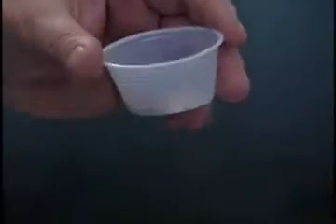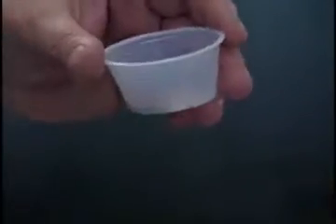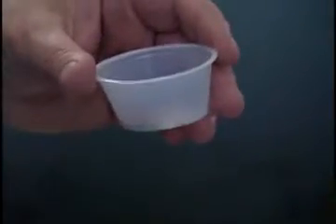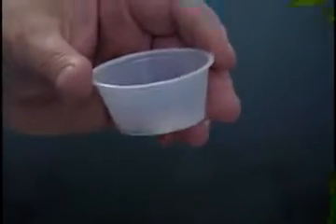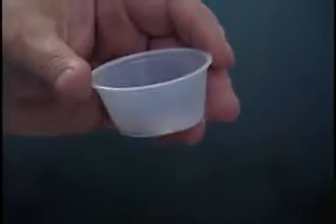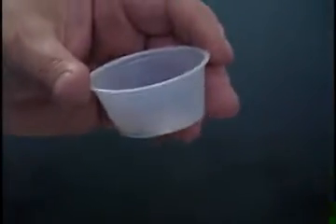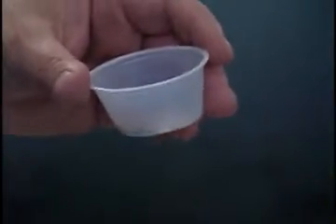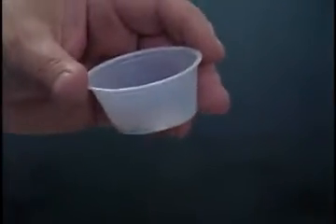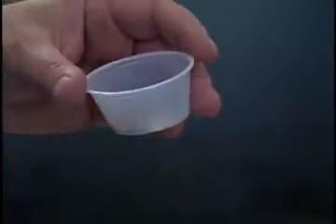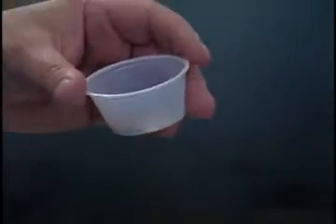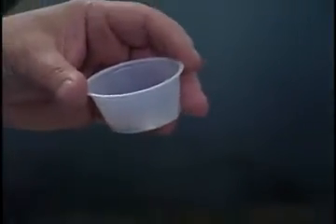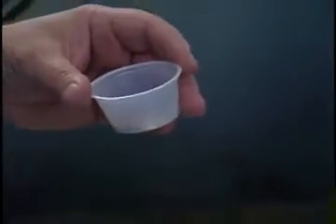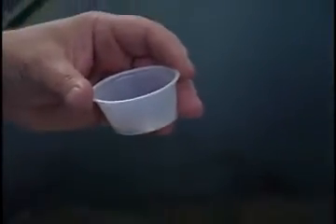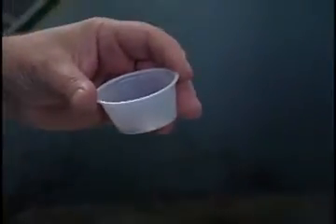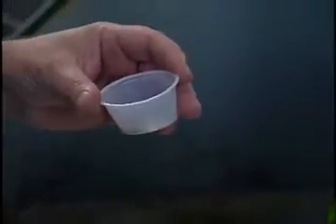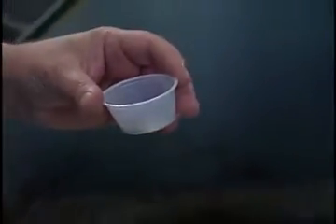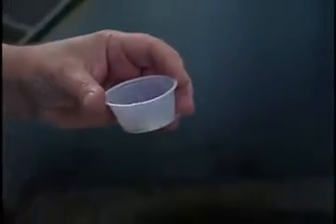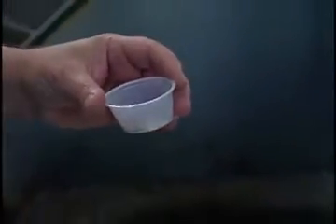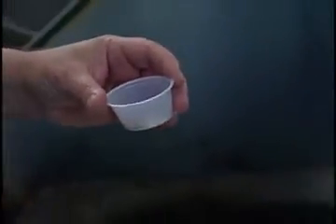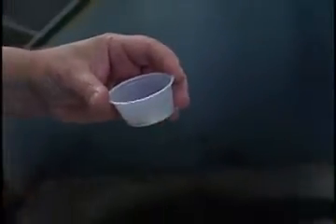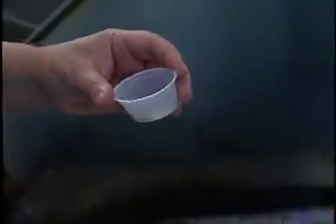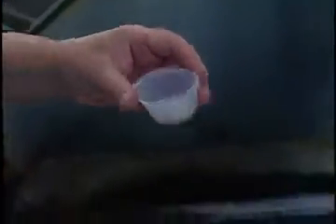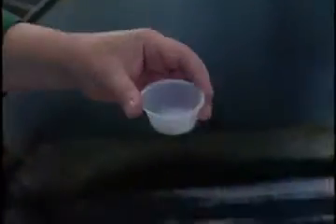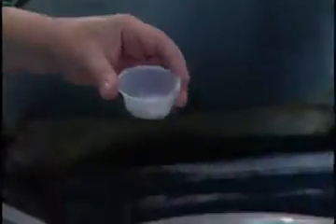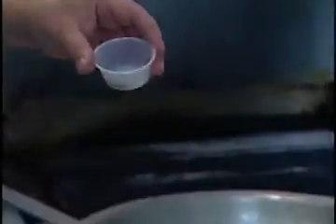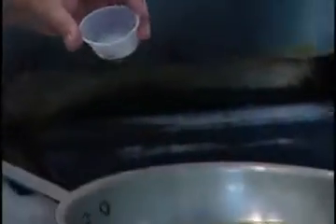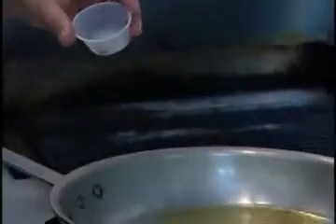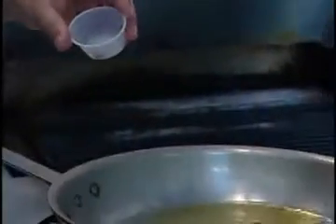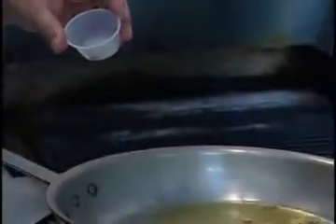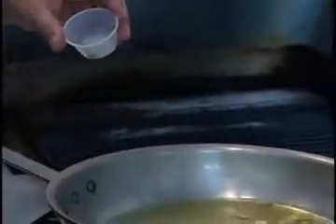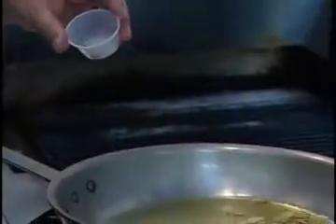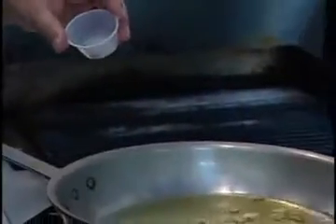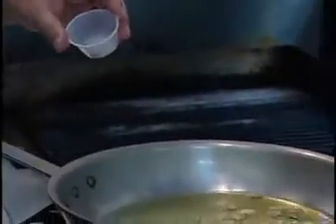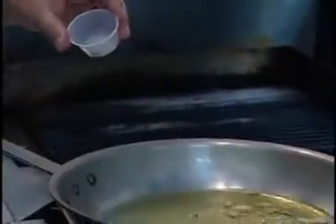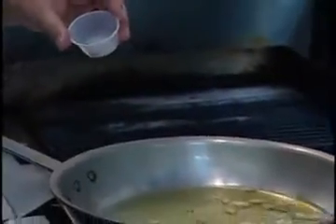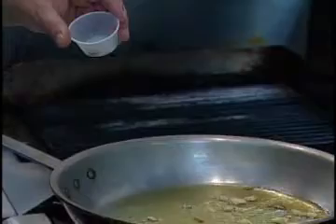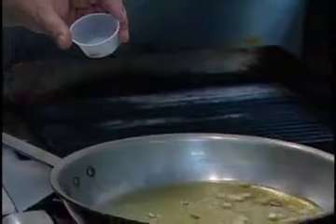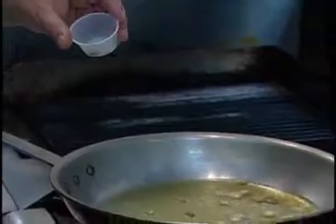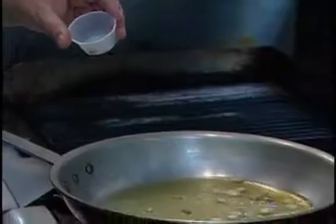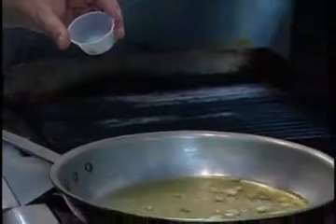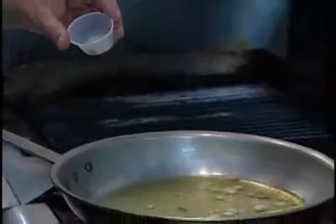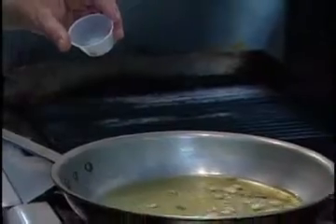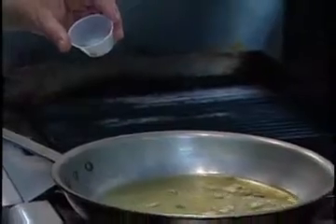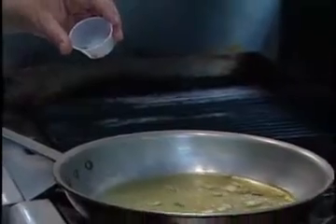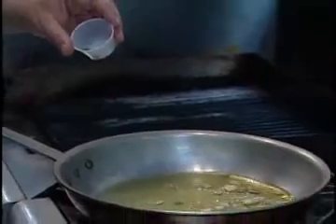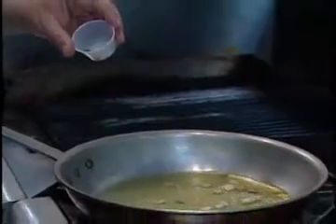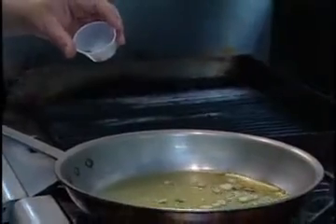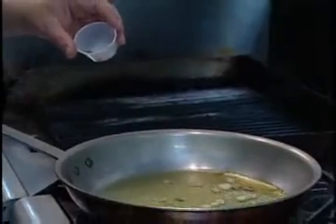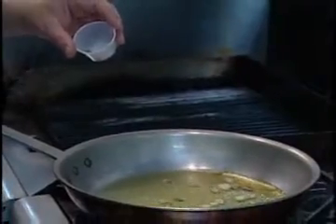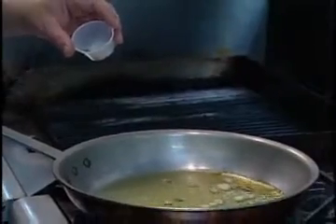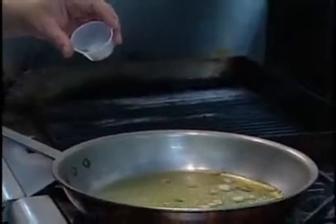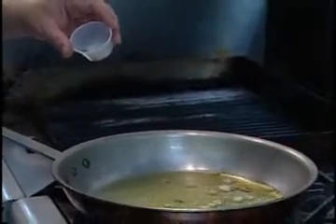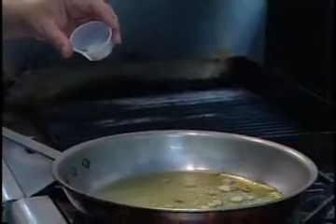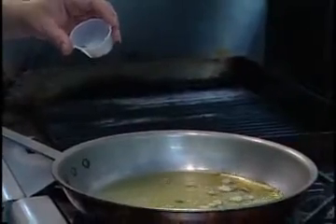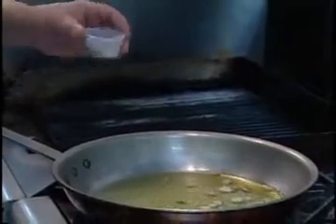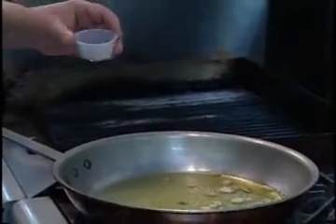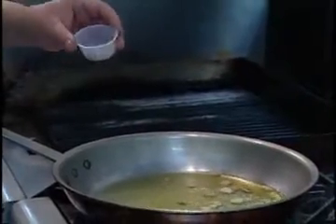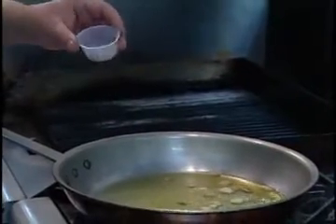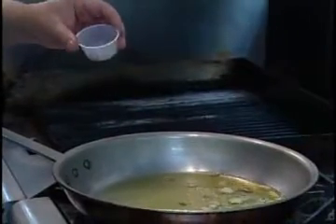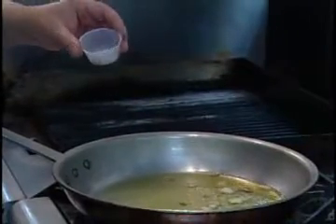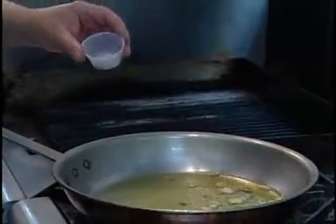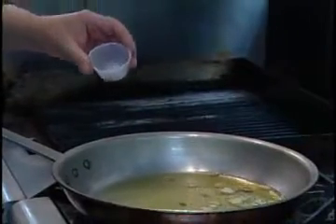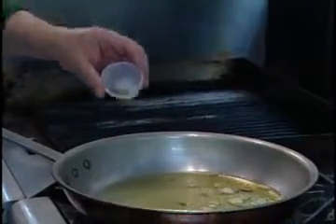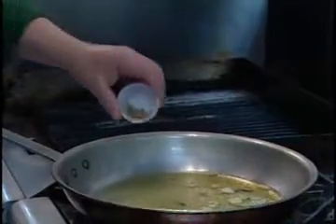Now that the garlic is browned, we're going to add our herbs. We have oregano, hot pepper, and a little salt.